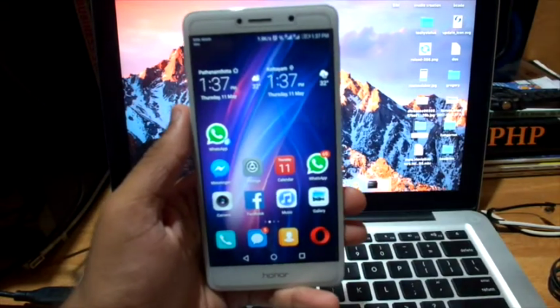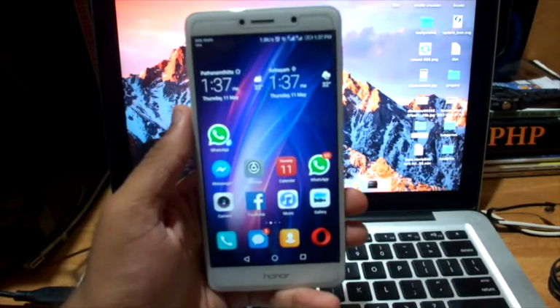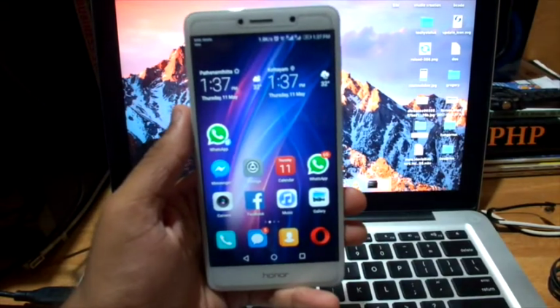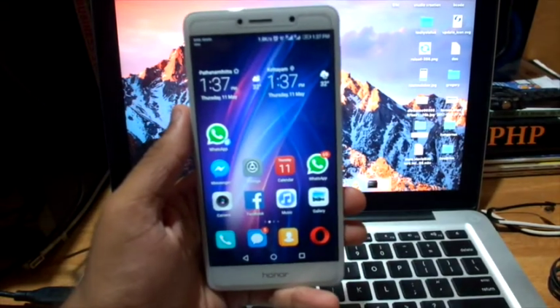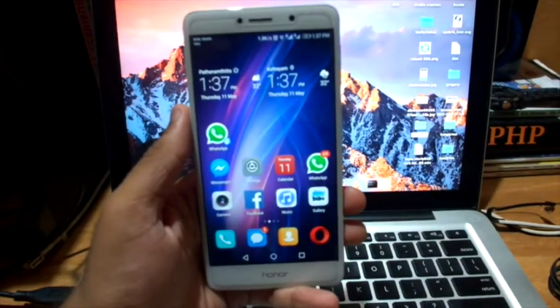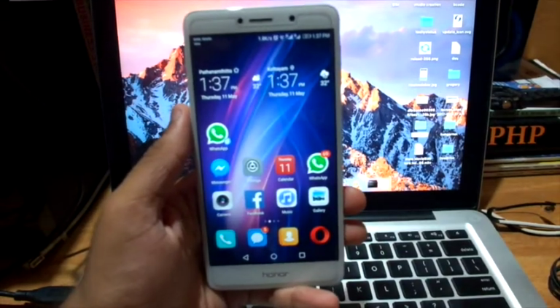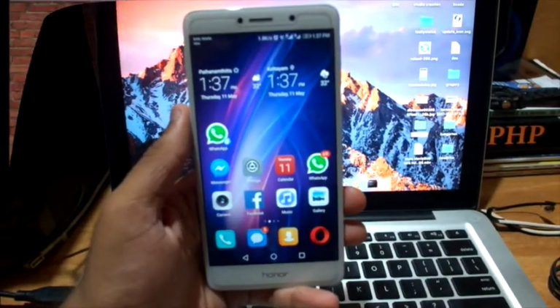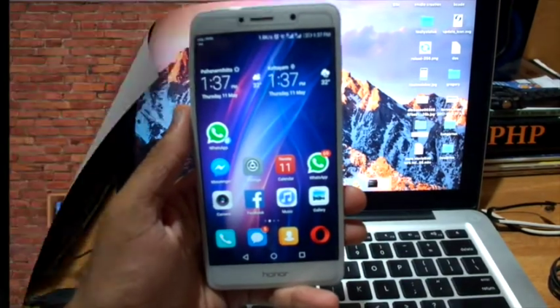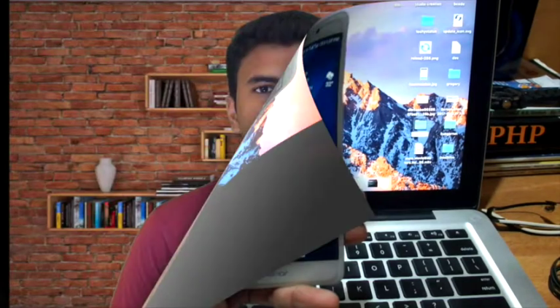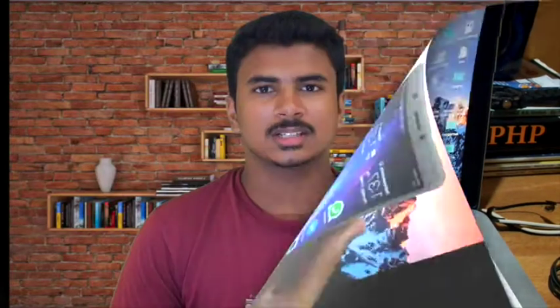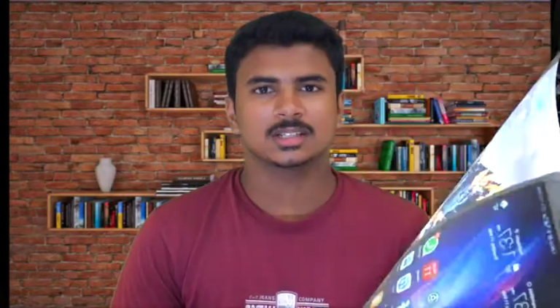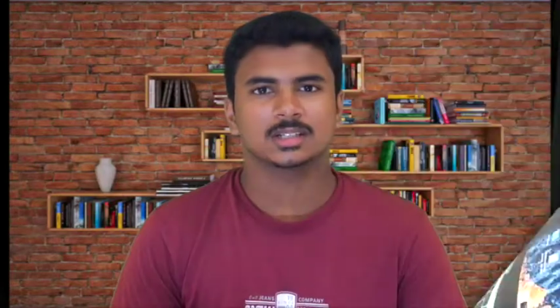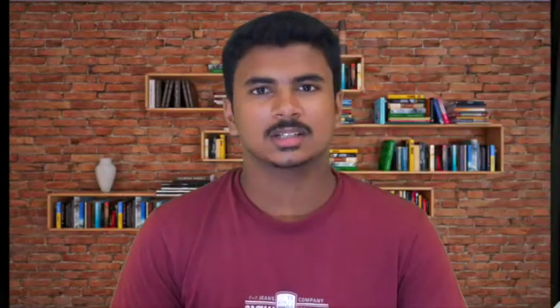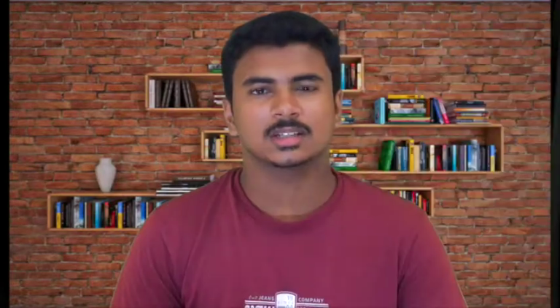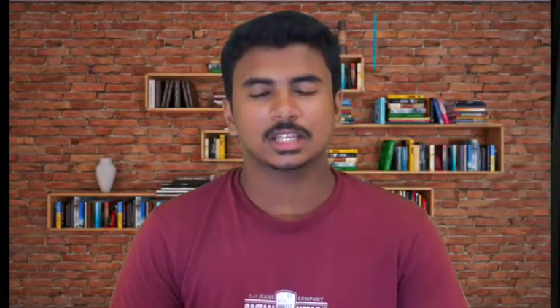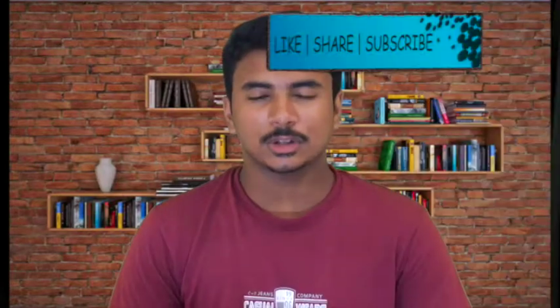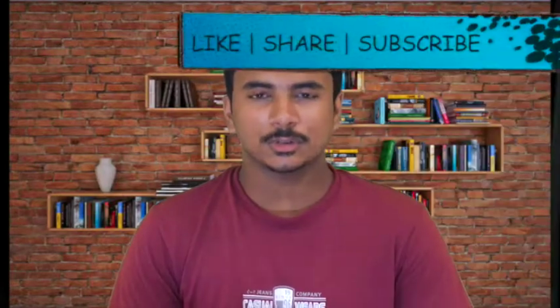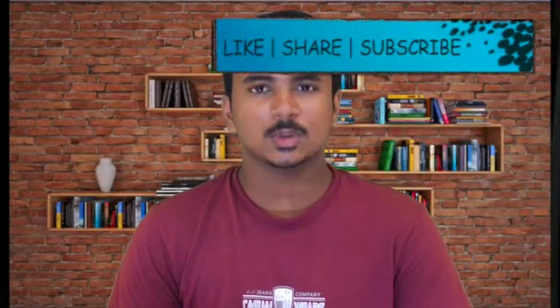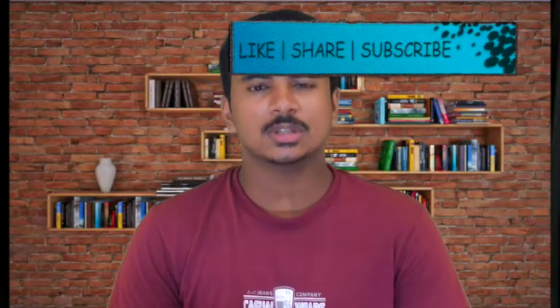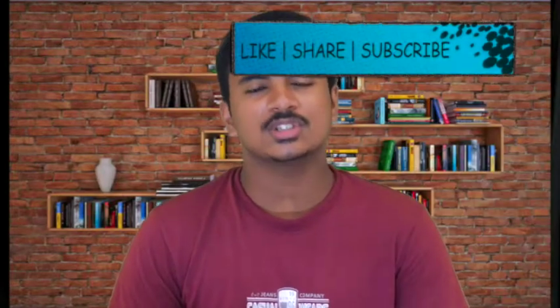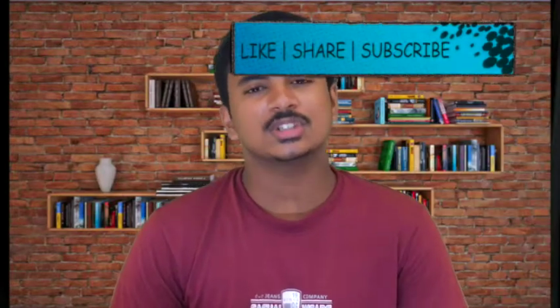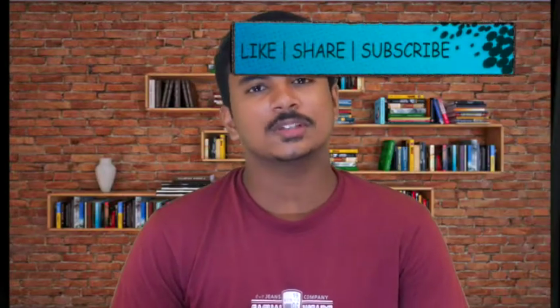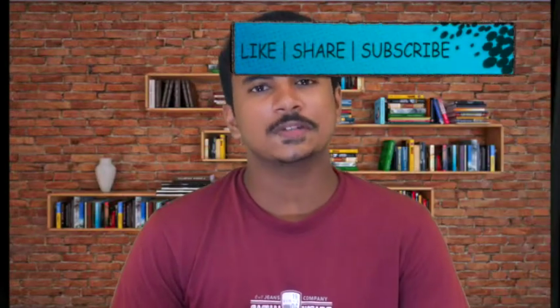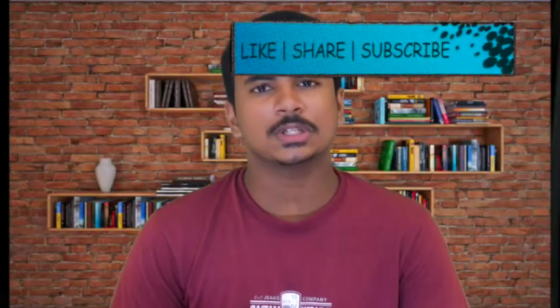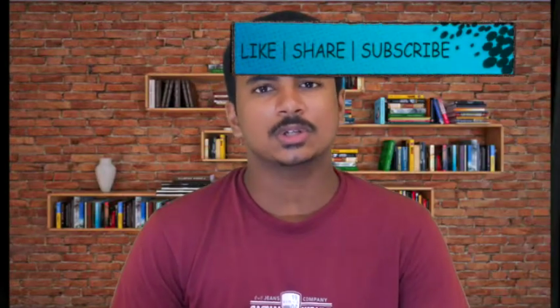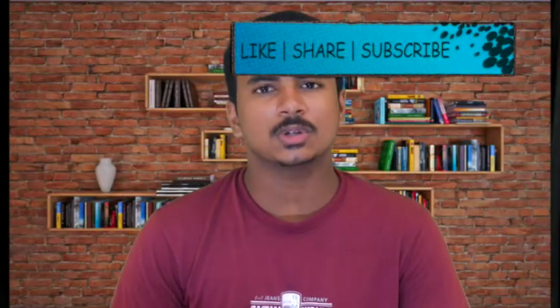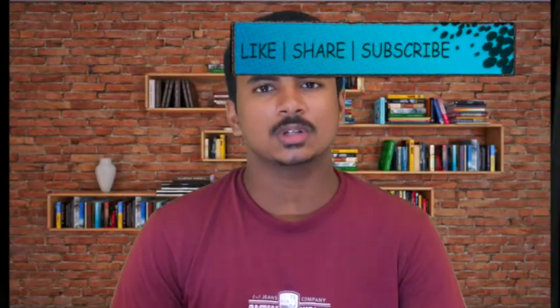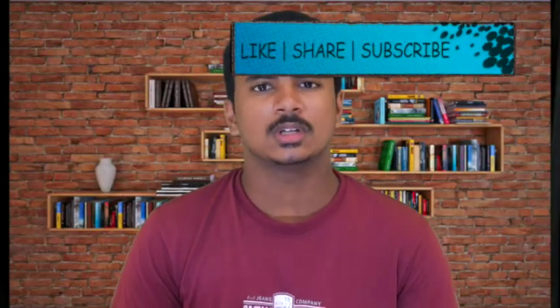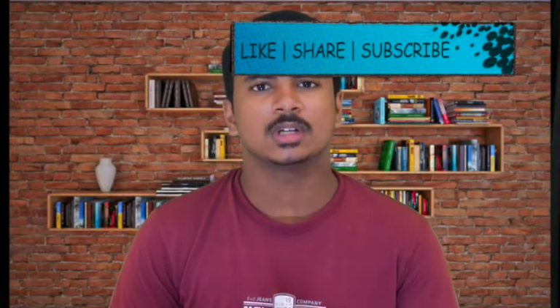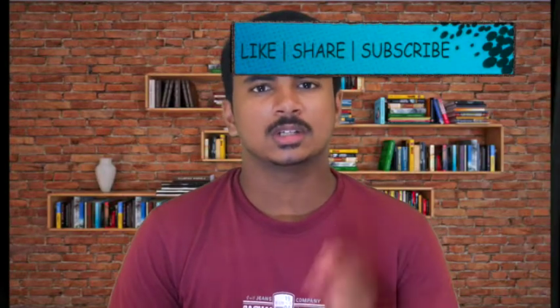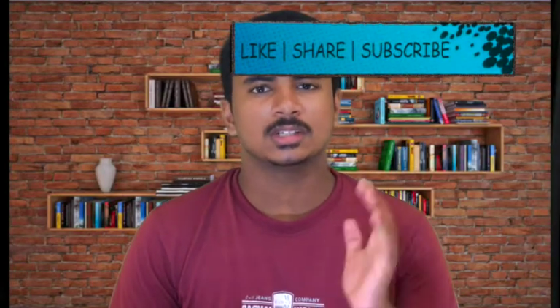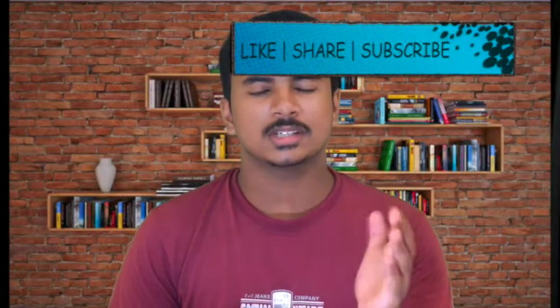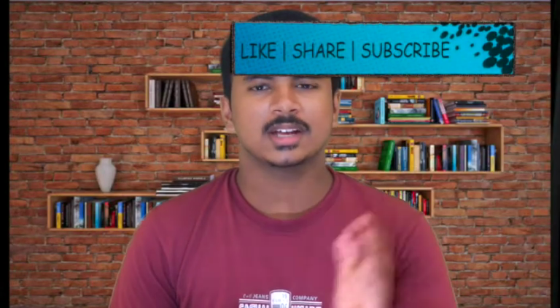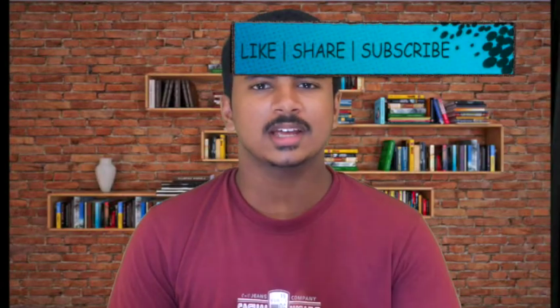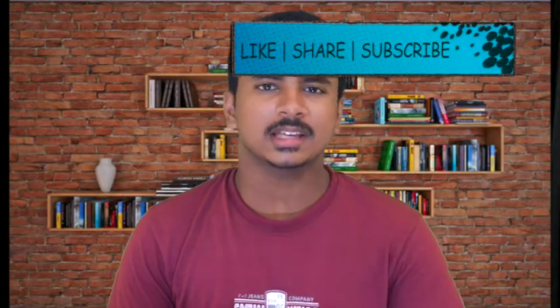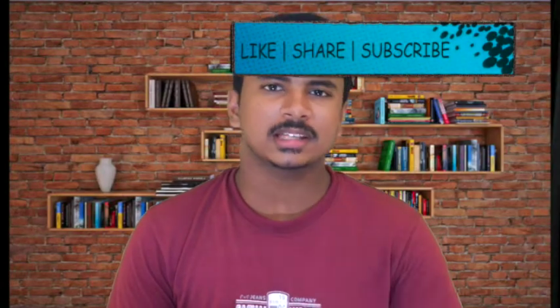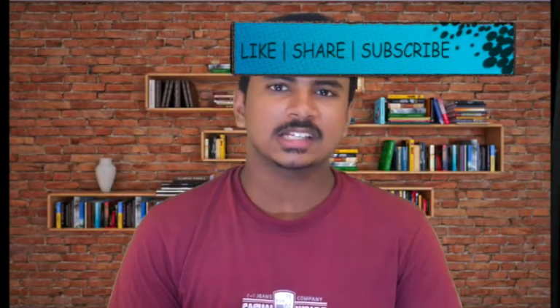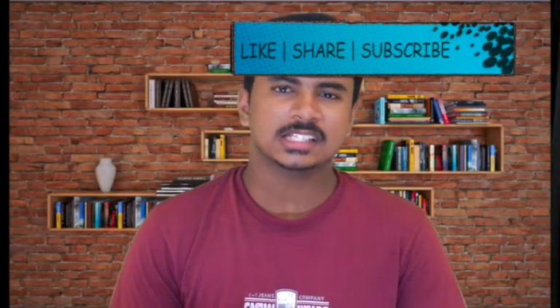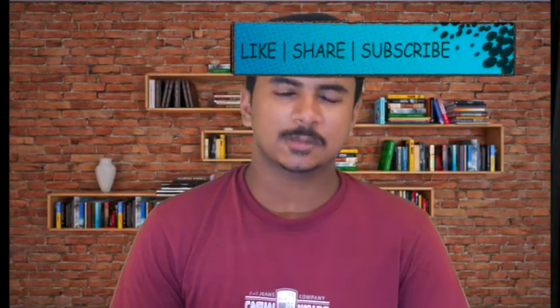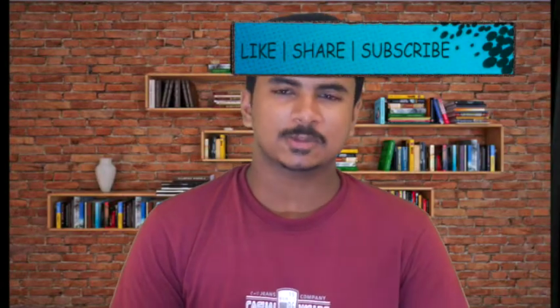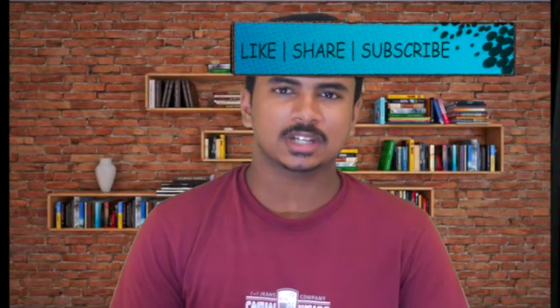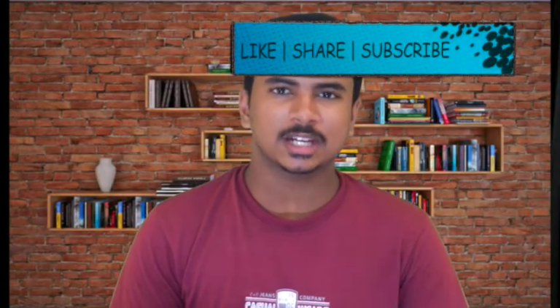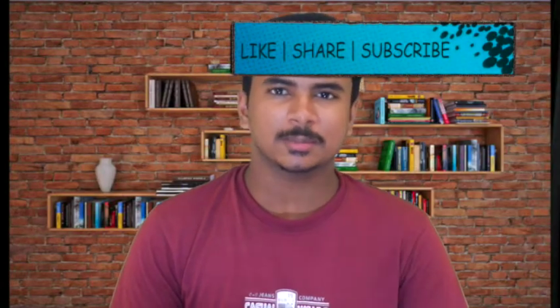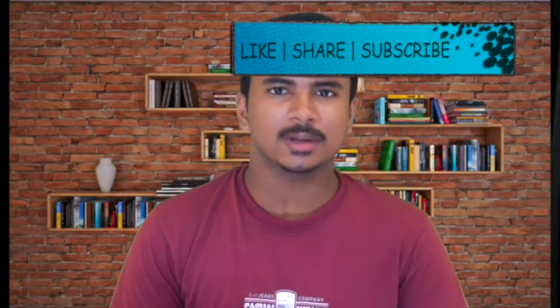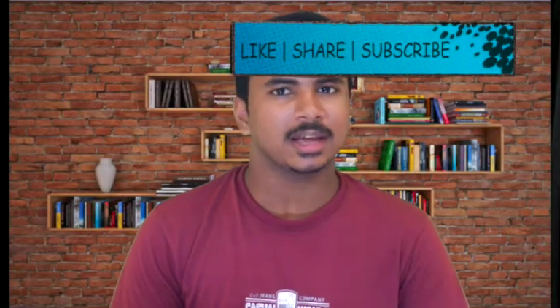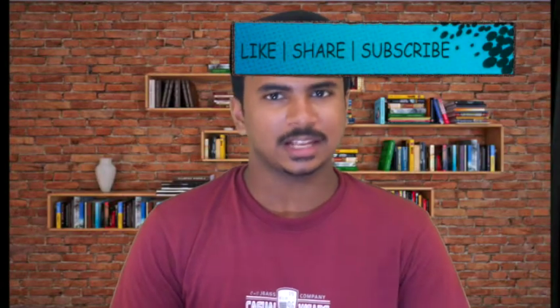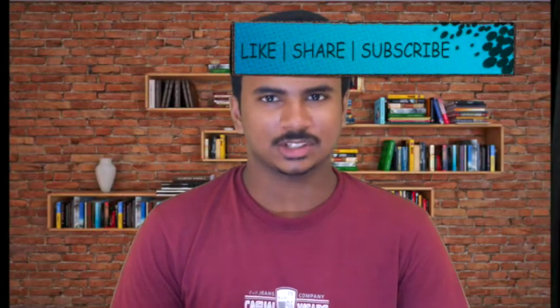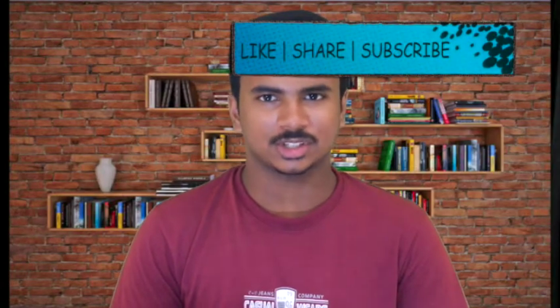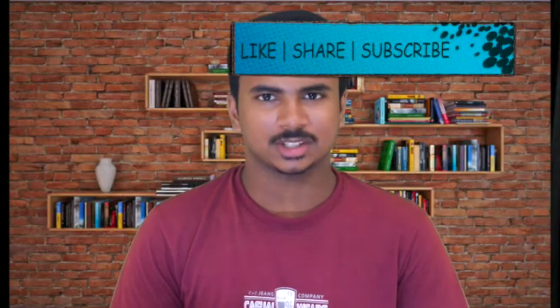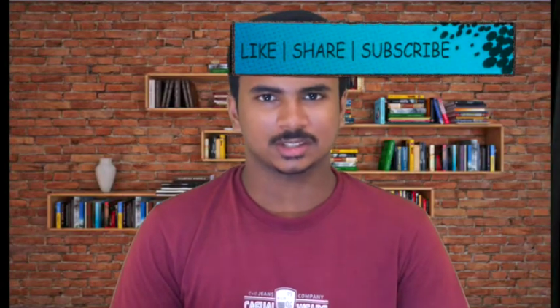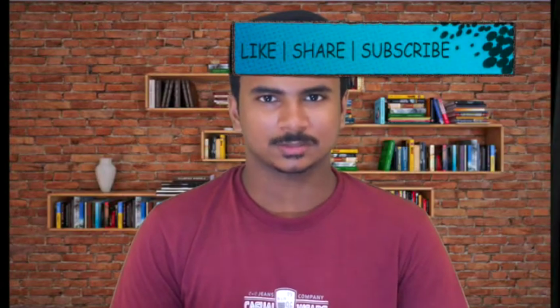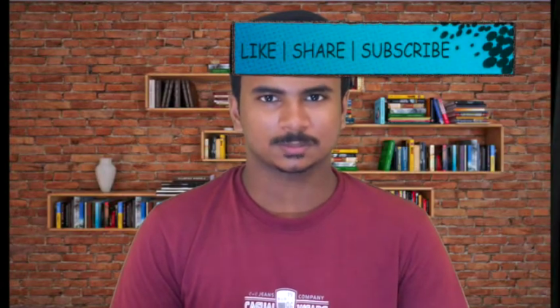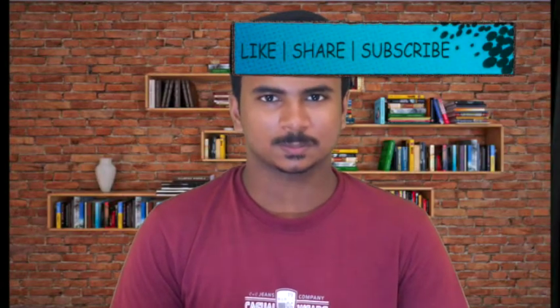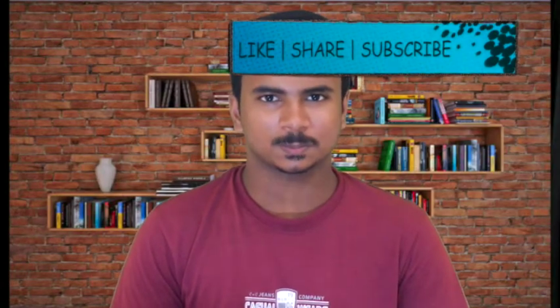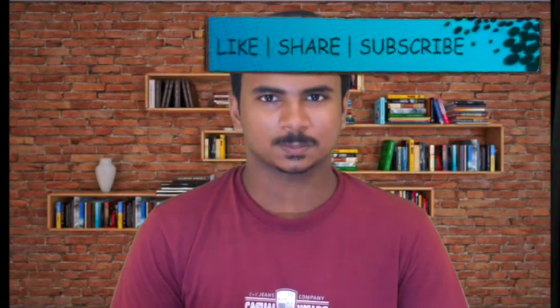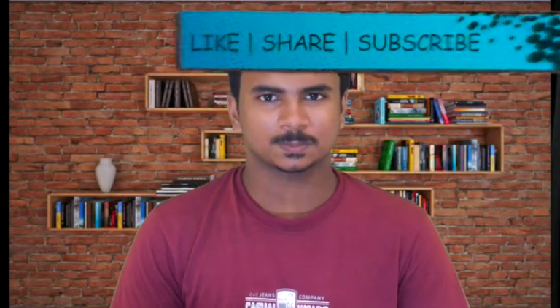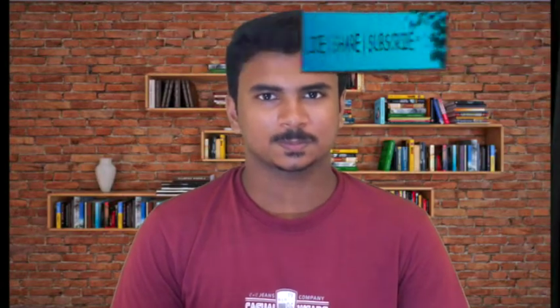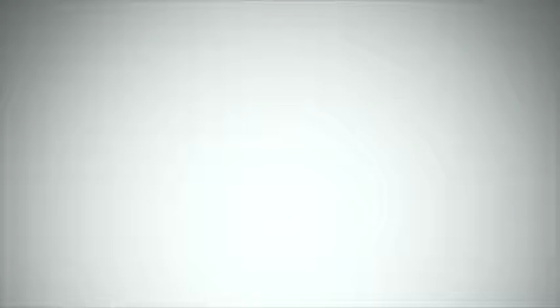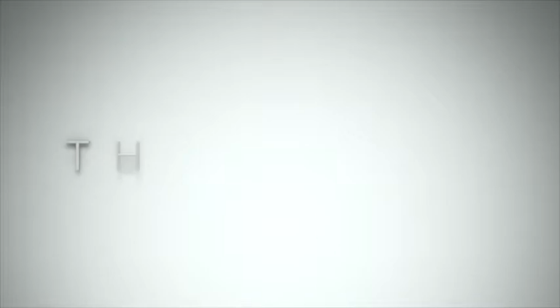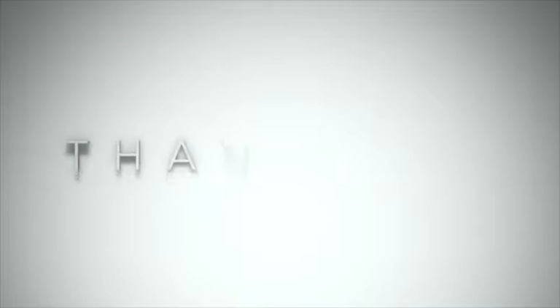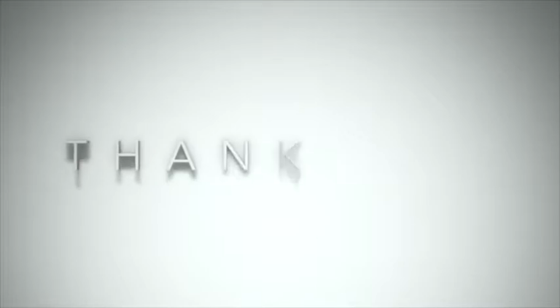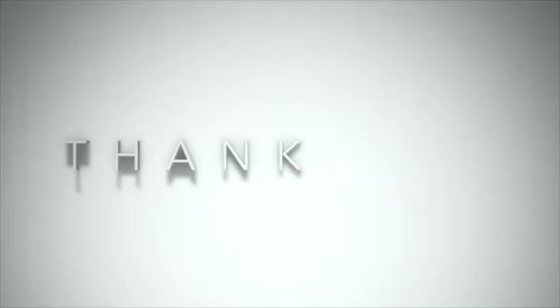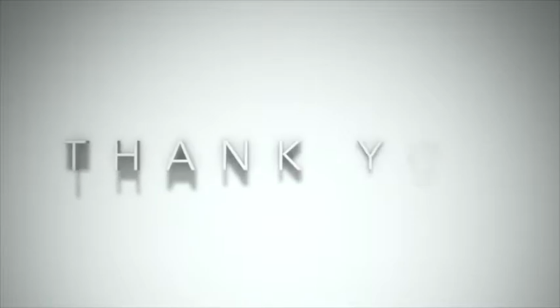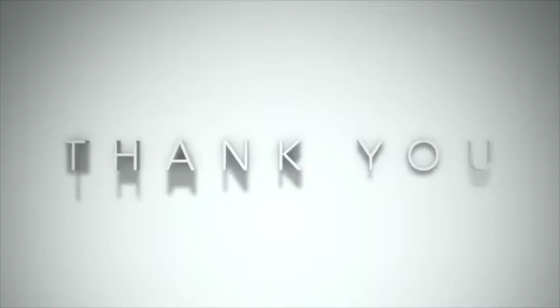Thank you for watching the video. Please like, subscribe, and share.